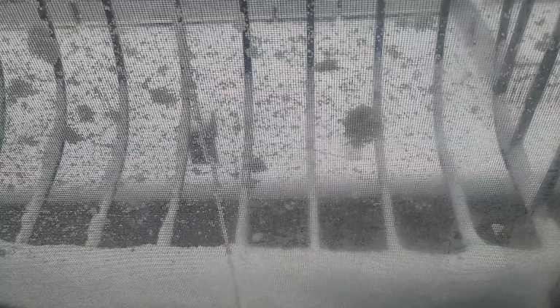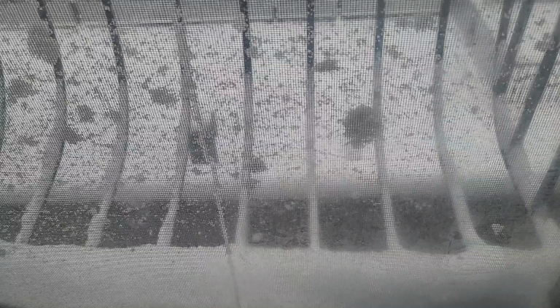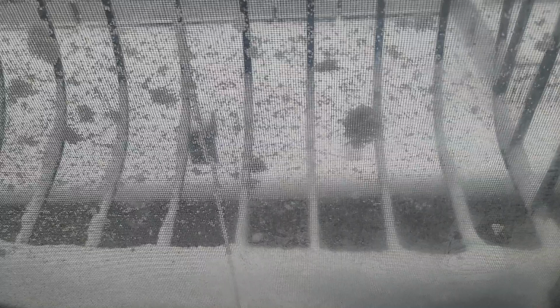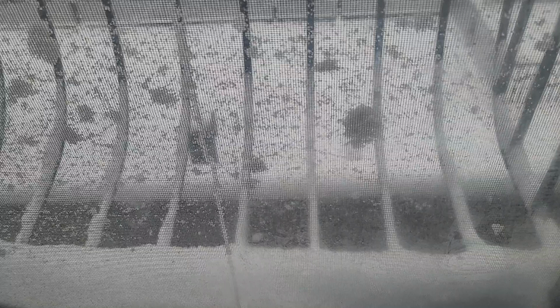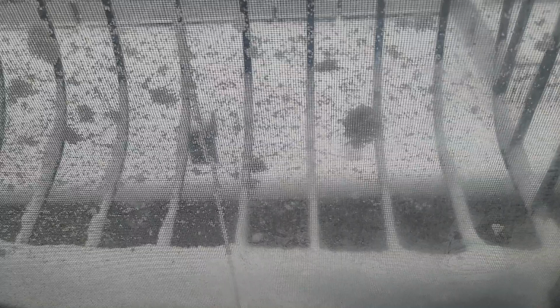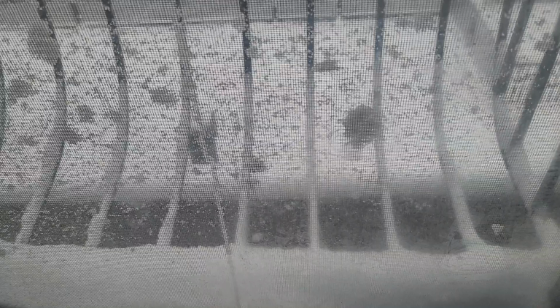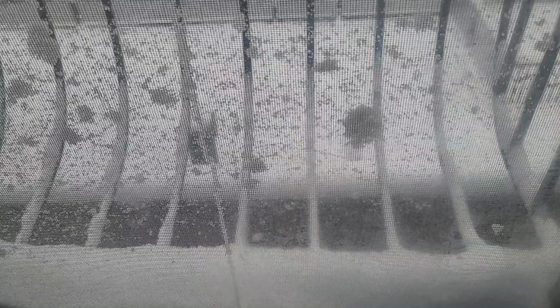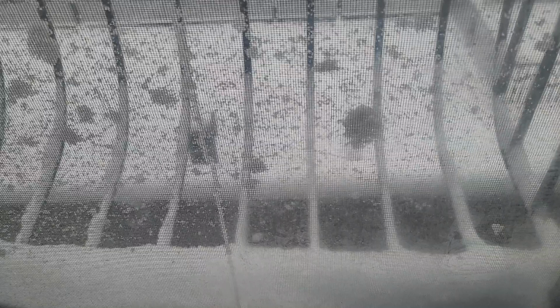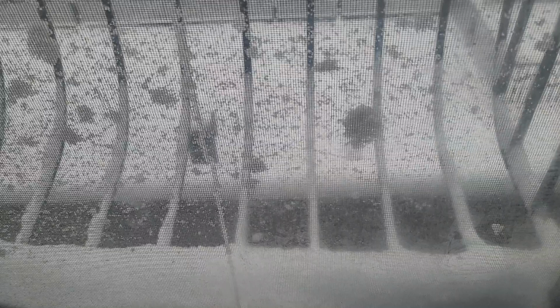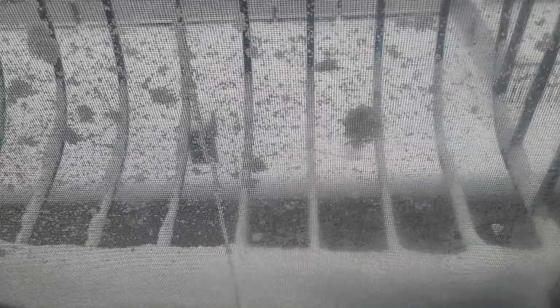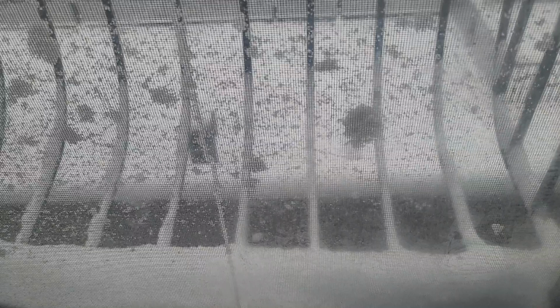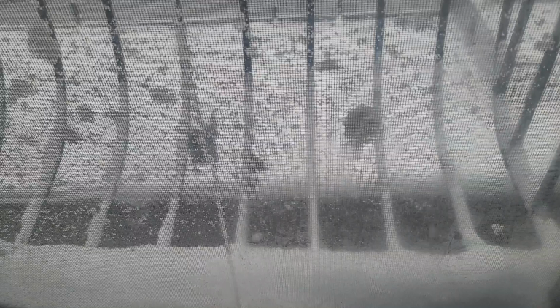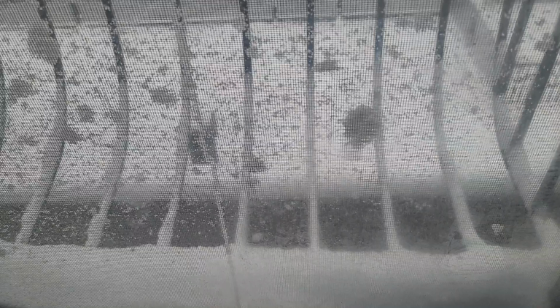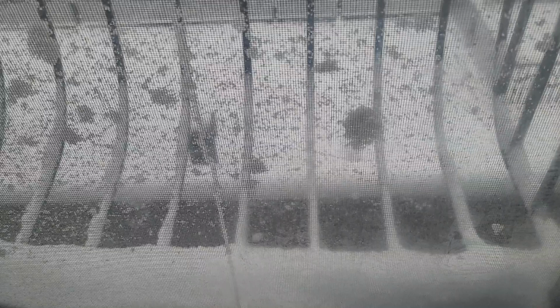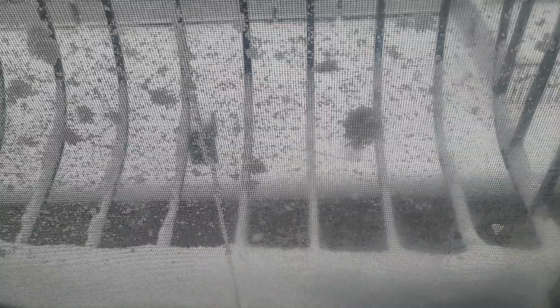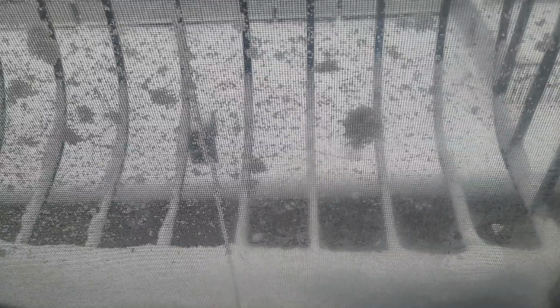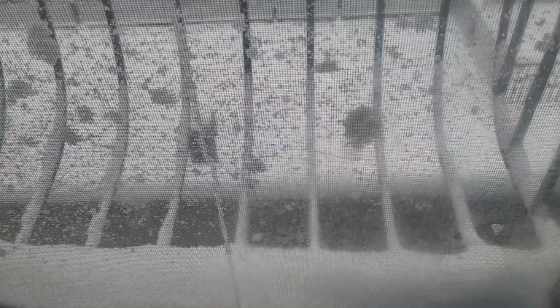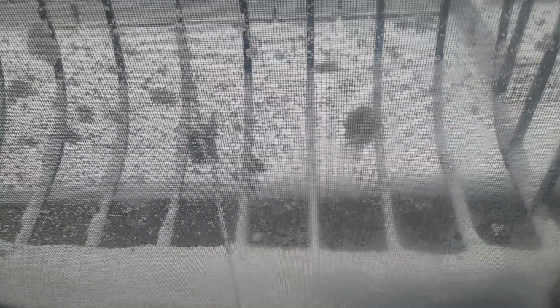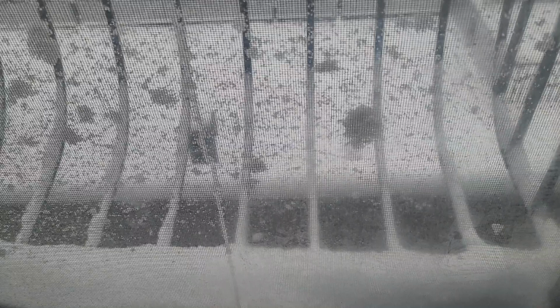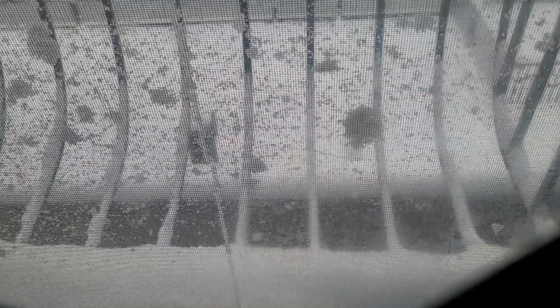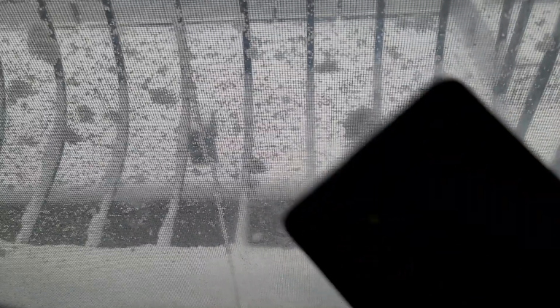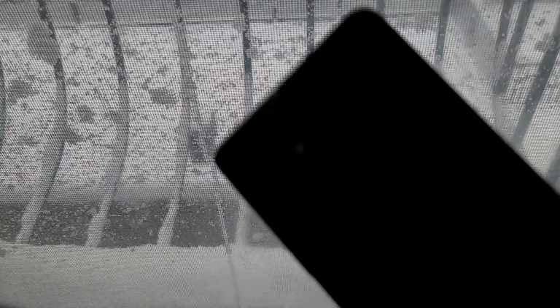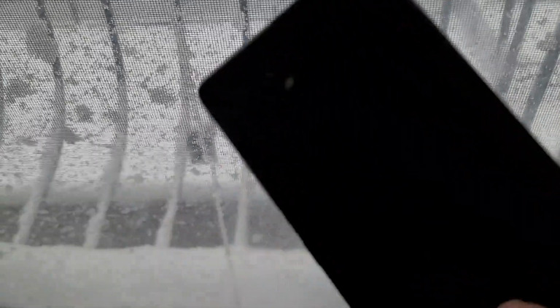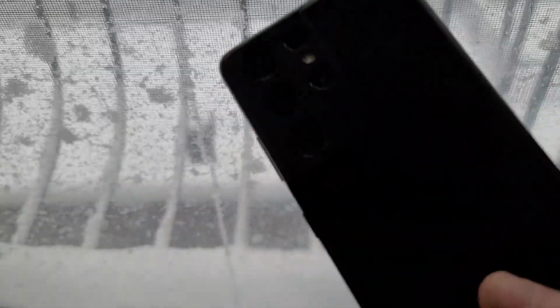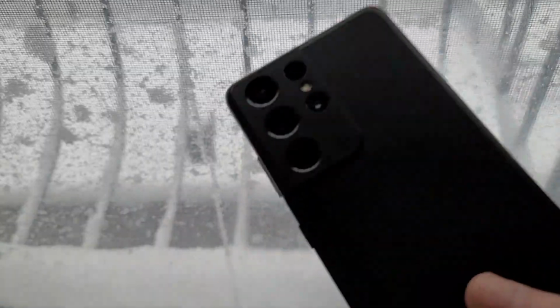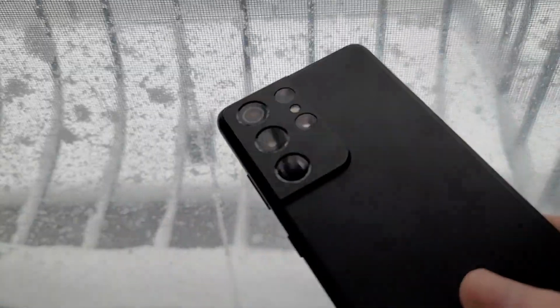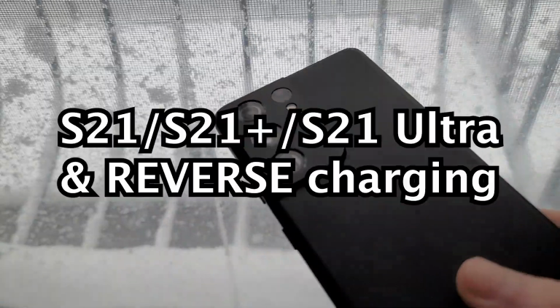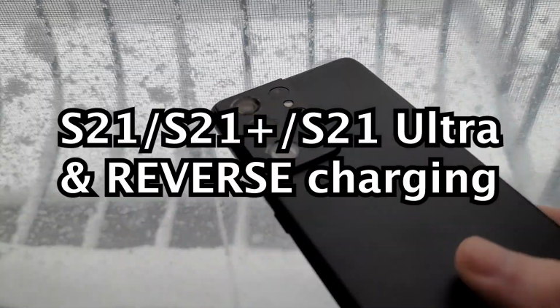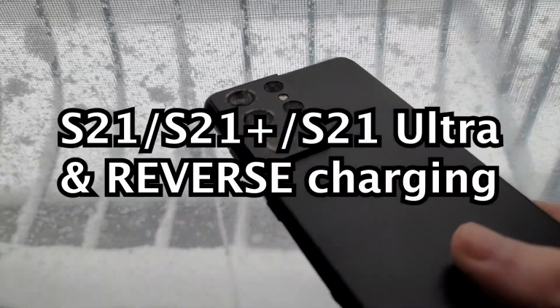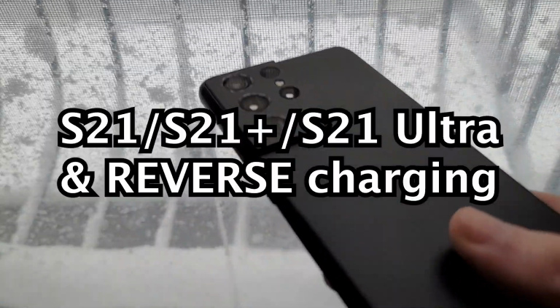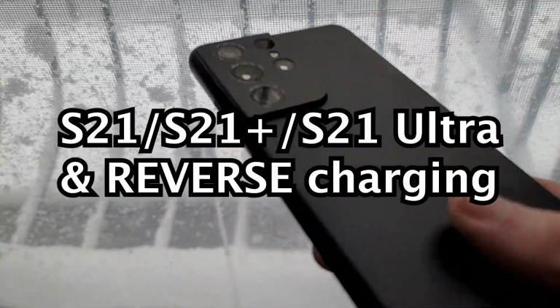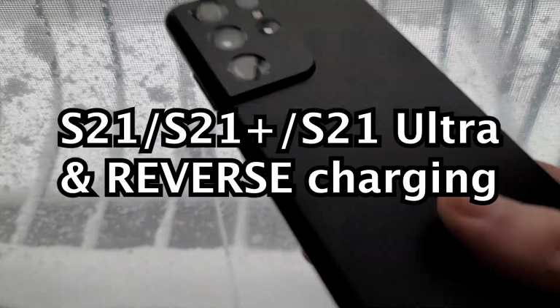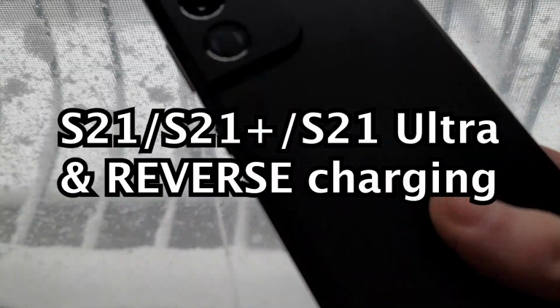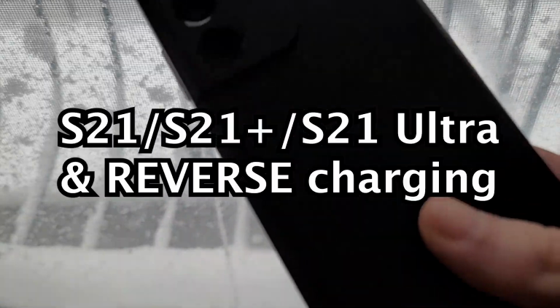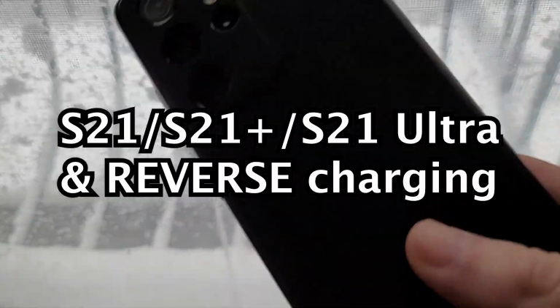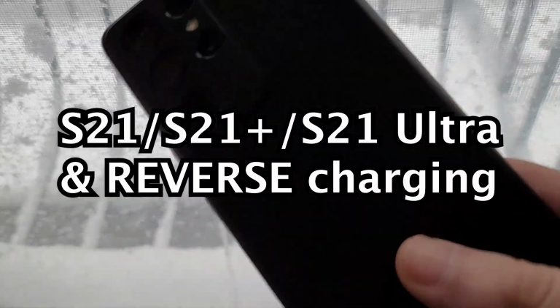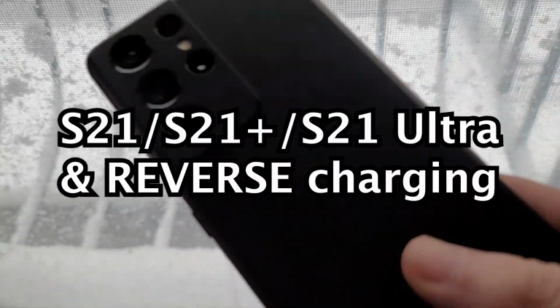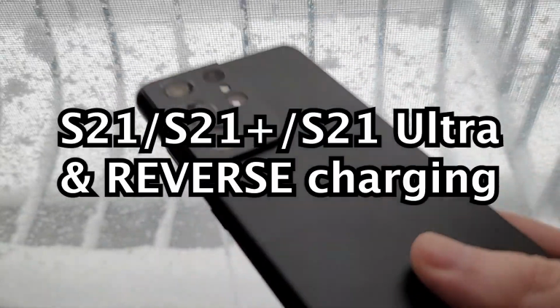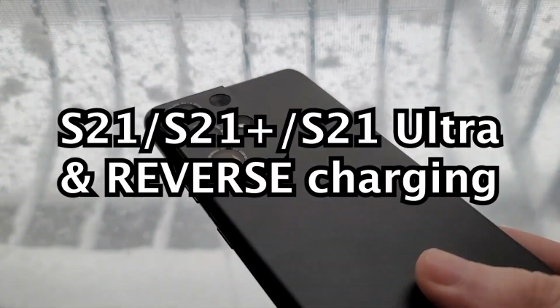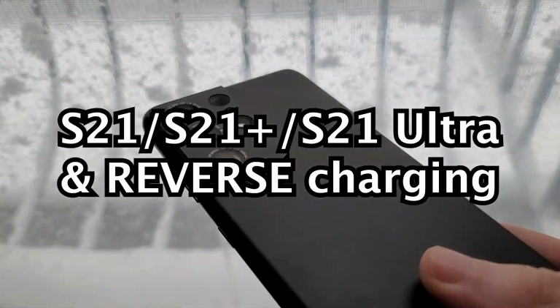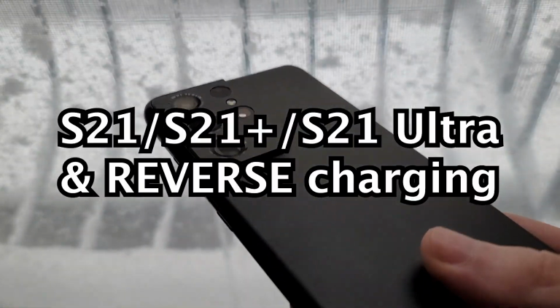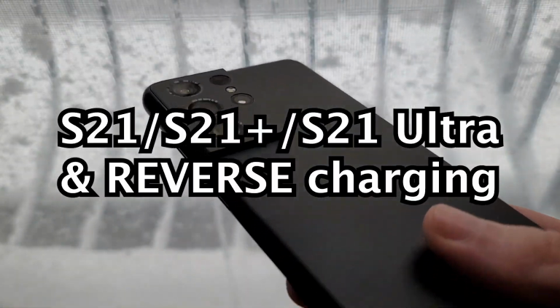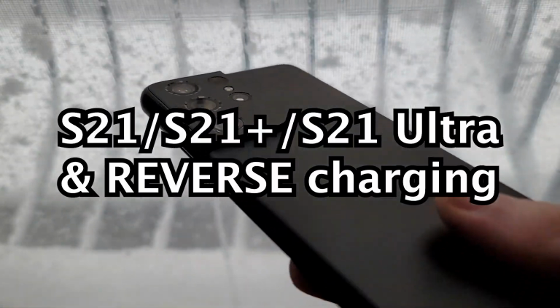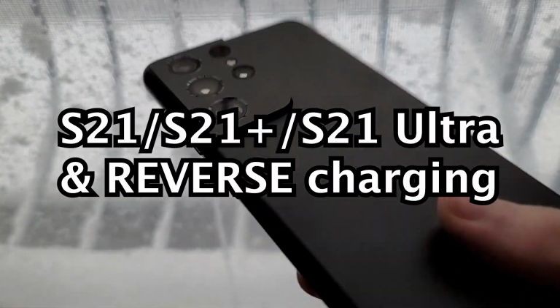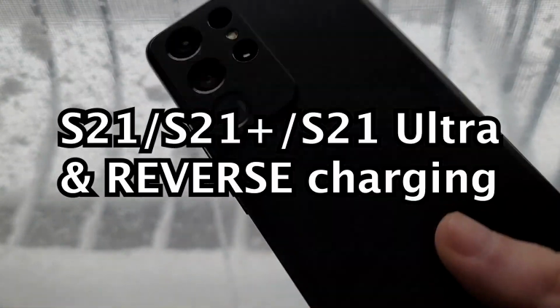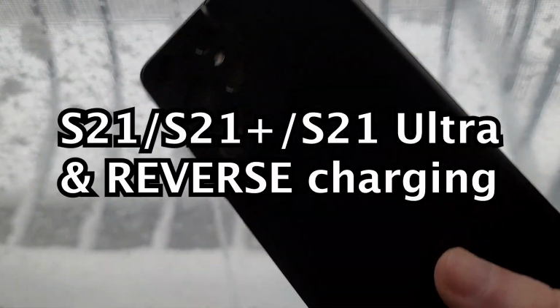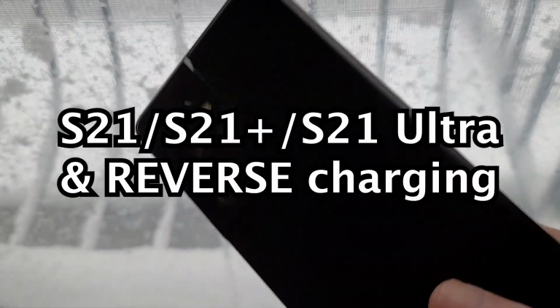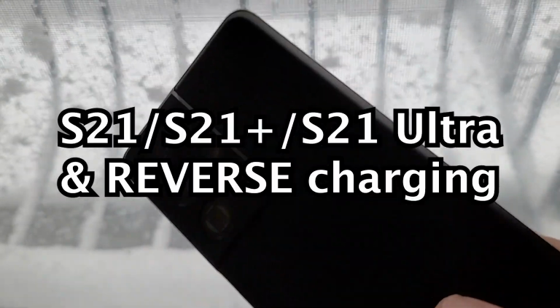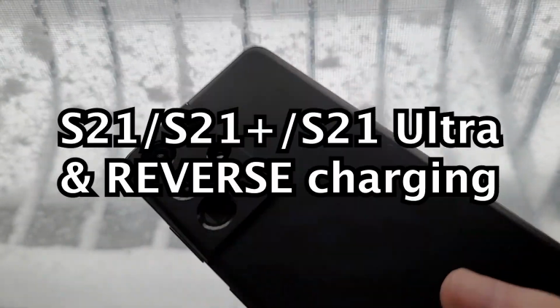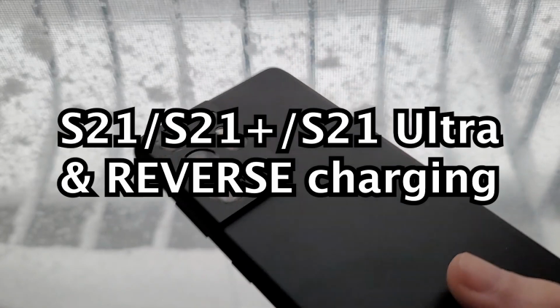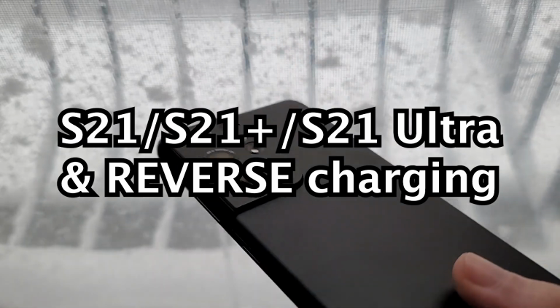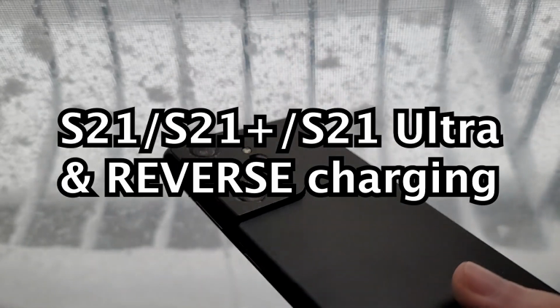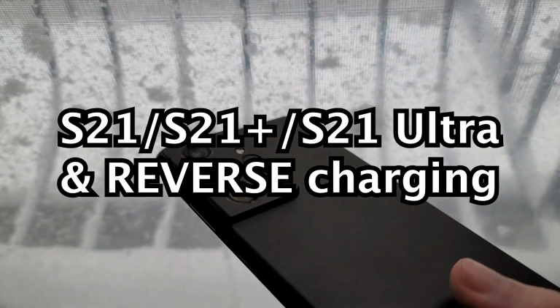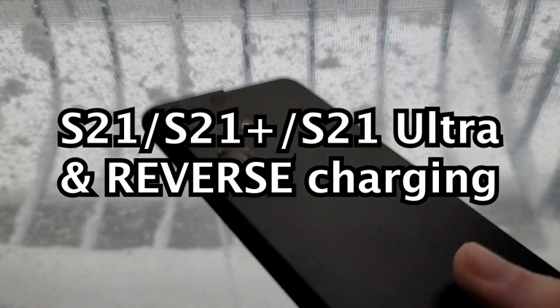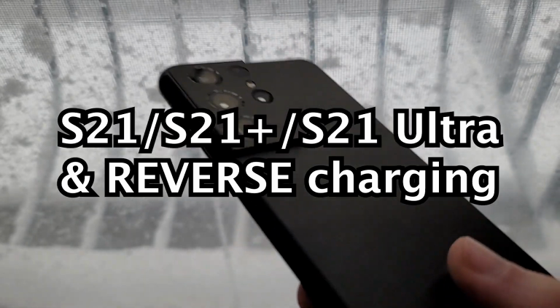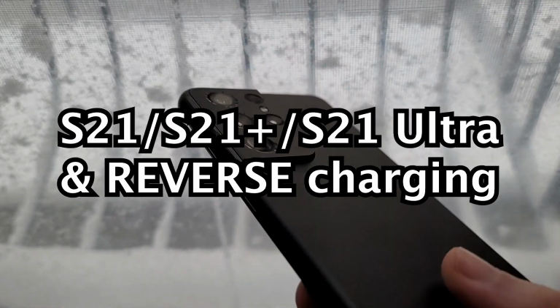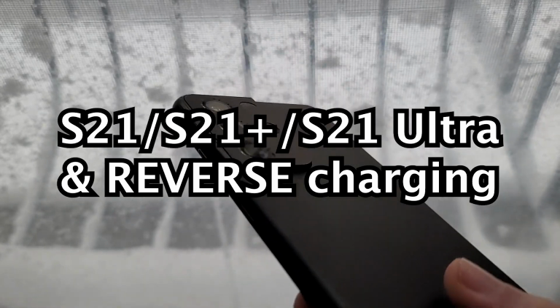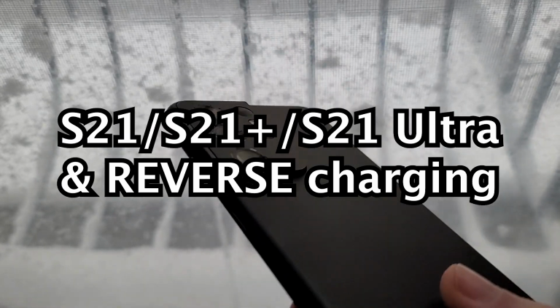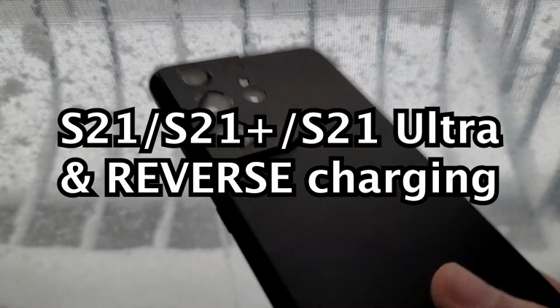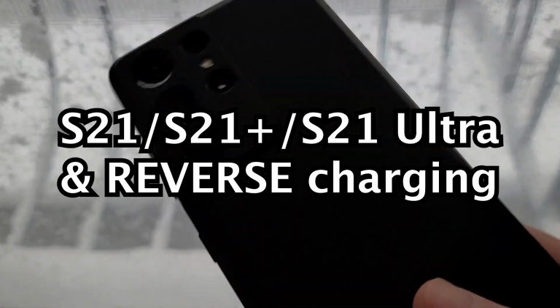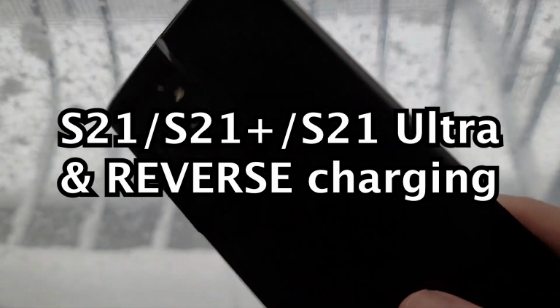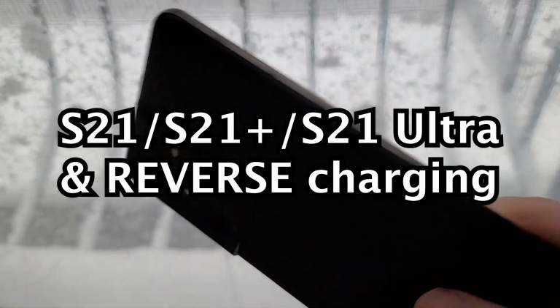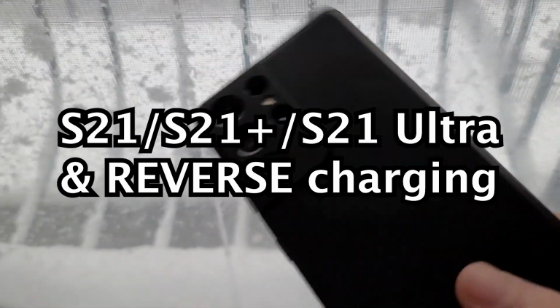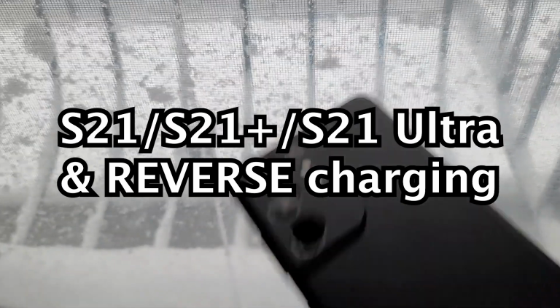Alright guys, so this is what you have to know about charging the Galaxy S21 series of phones — the Plus, the regular, or the Ultra.